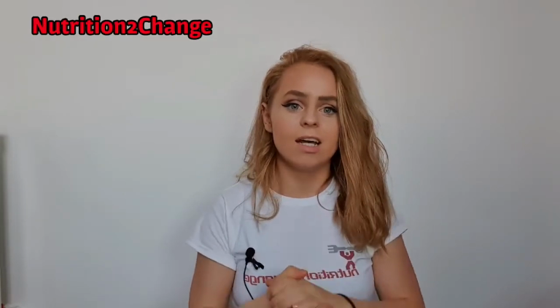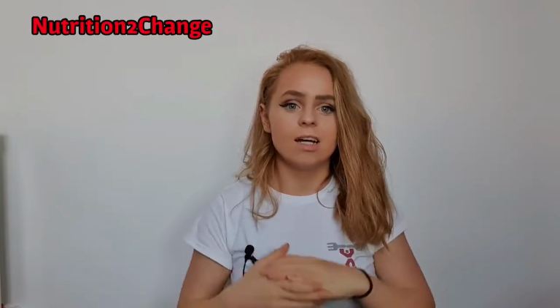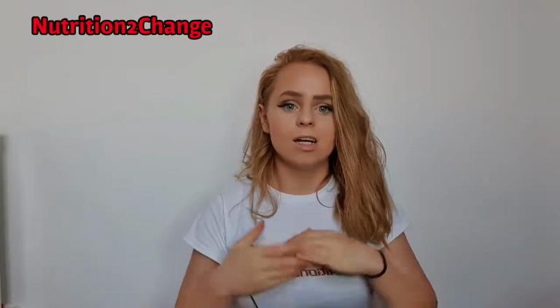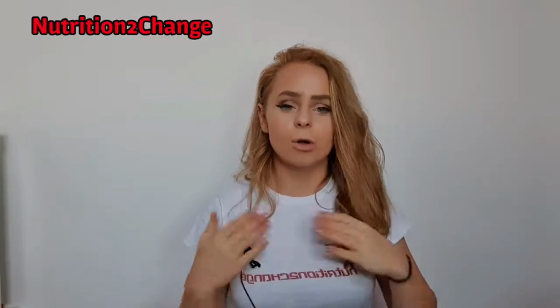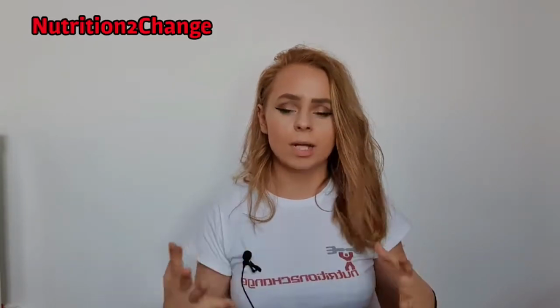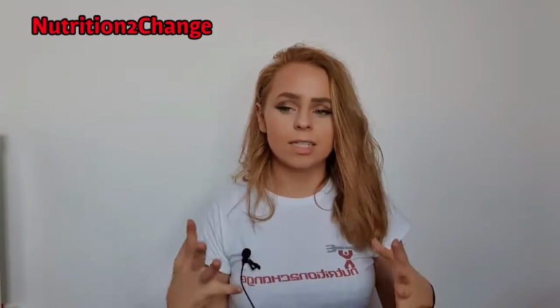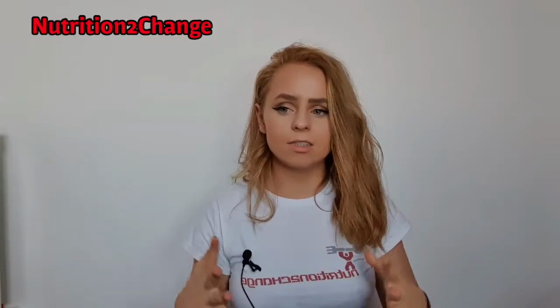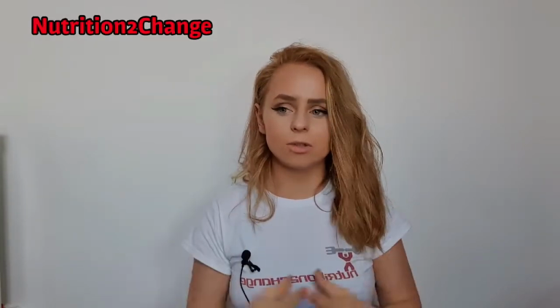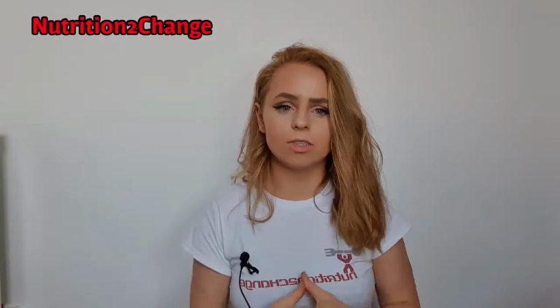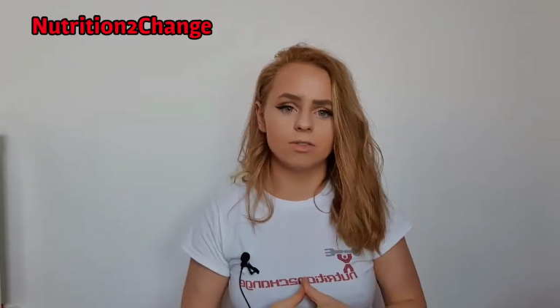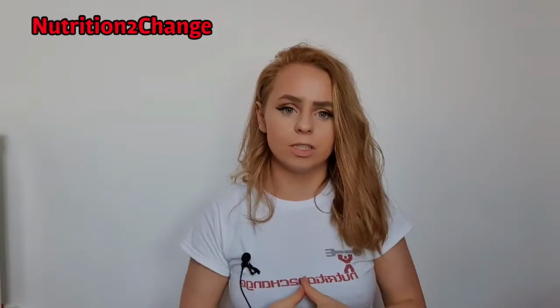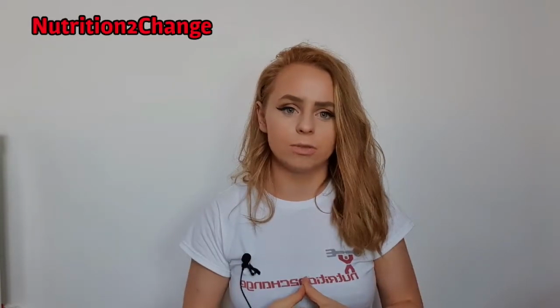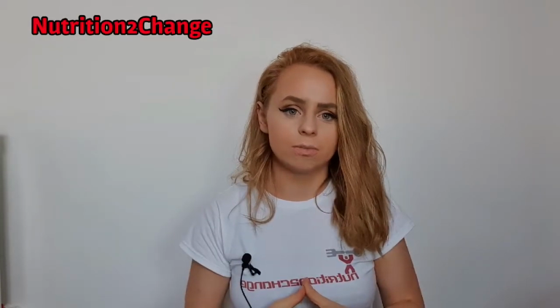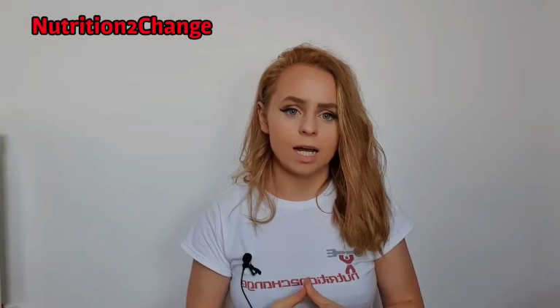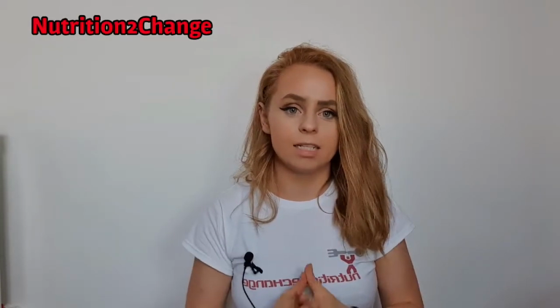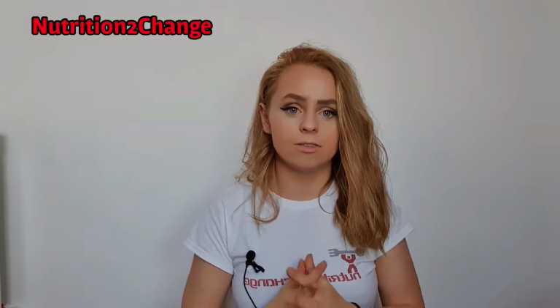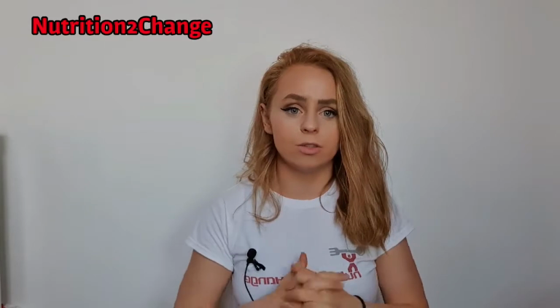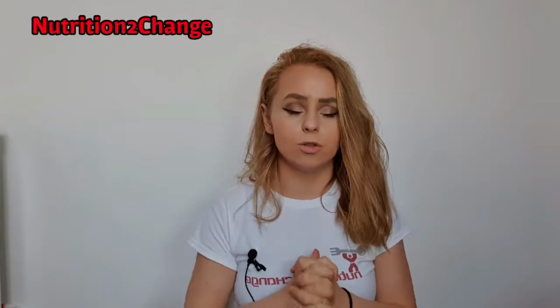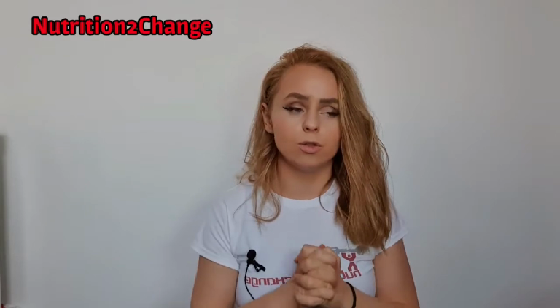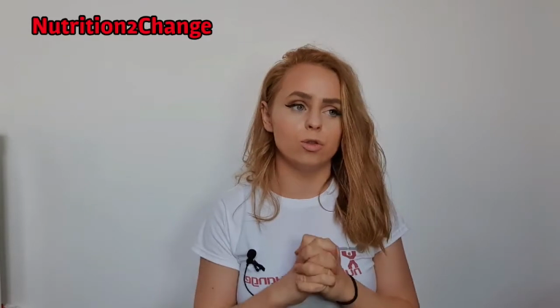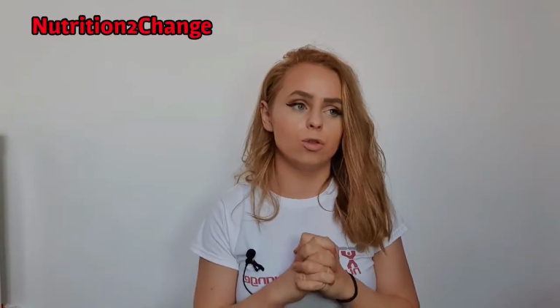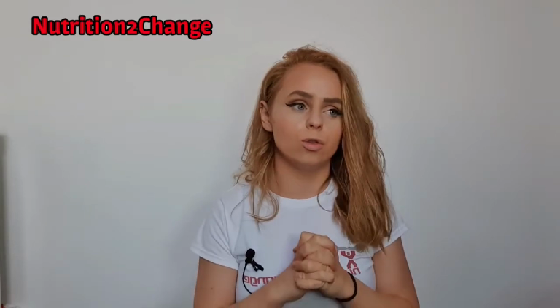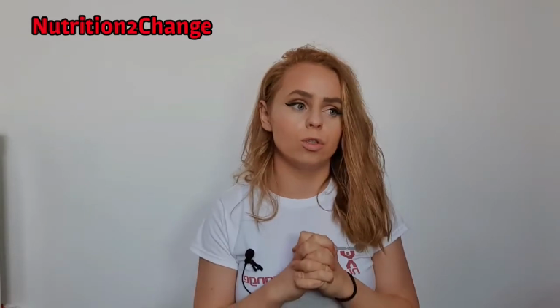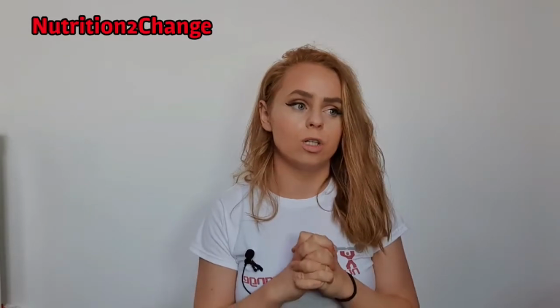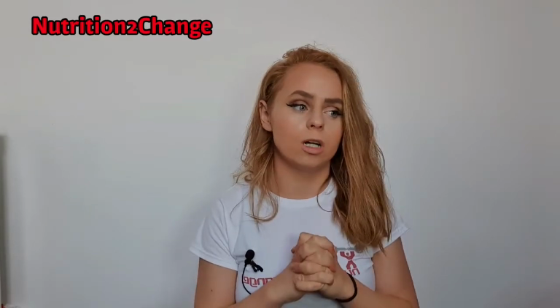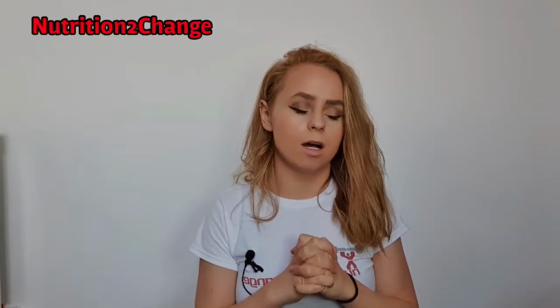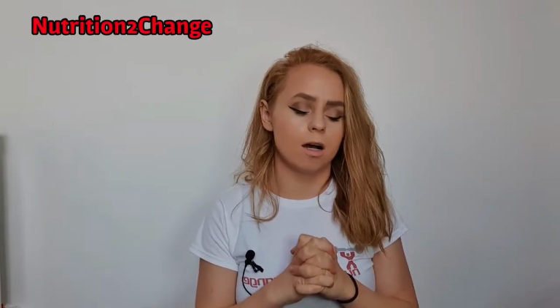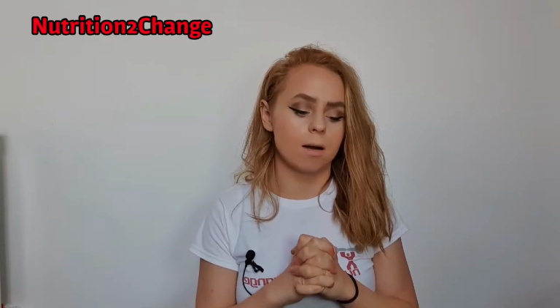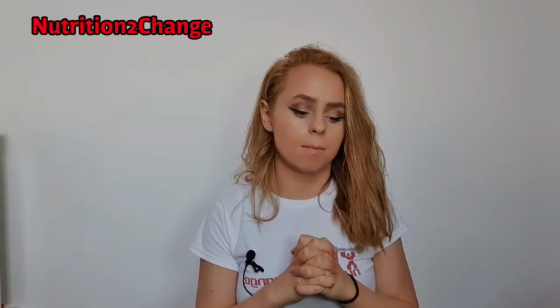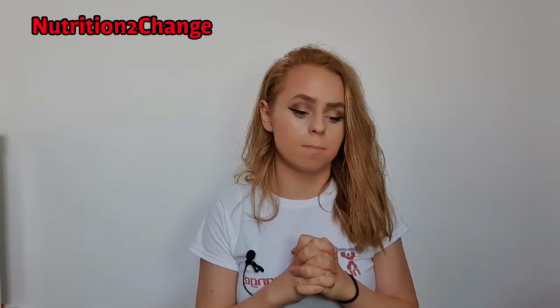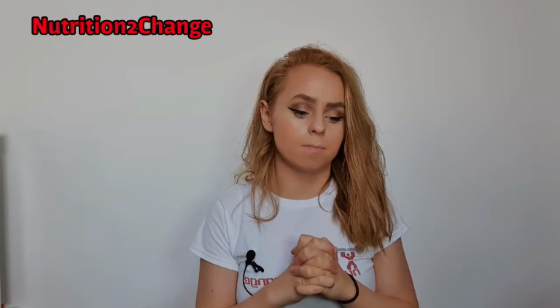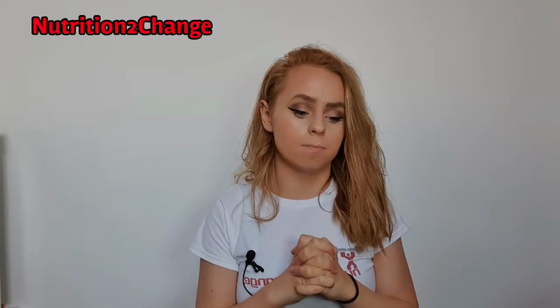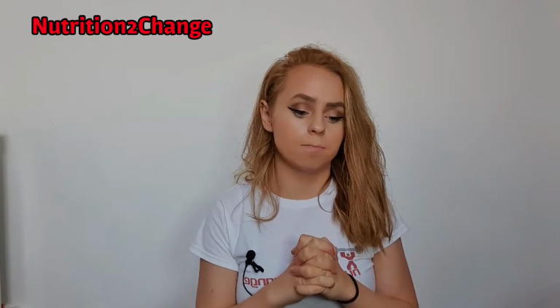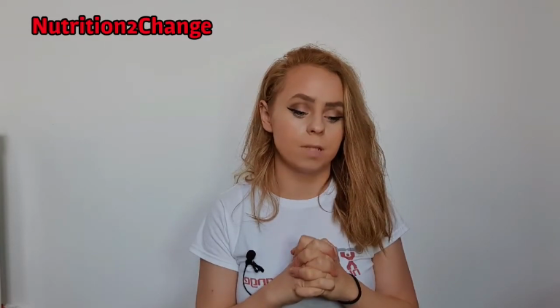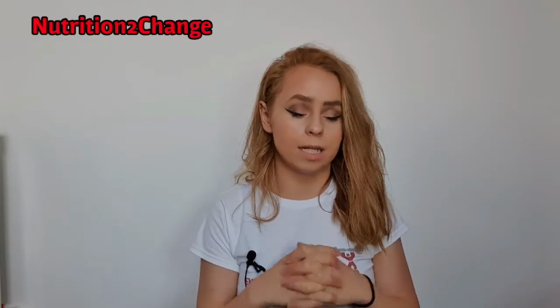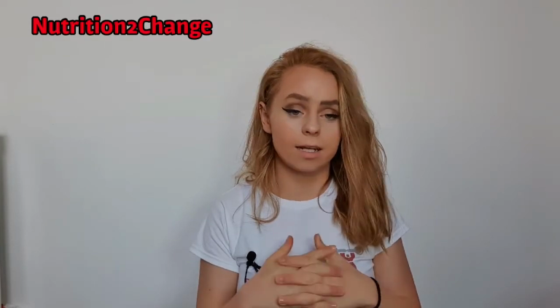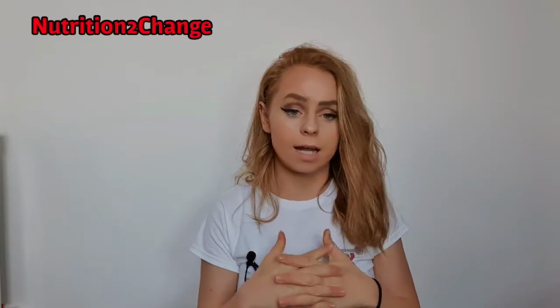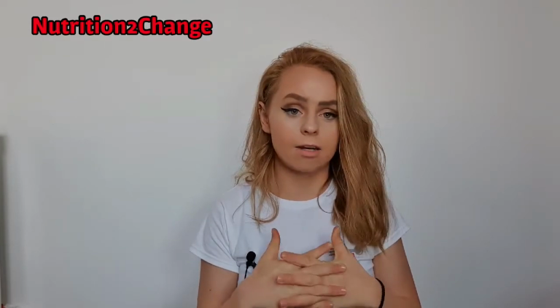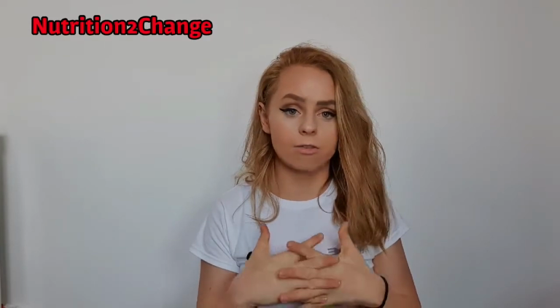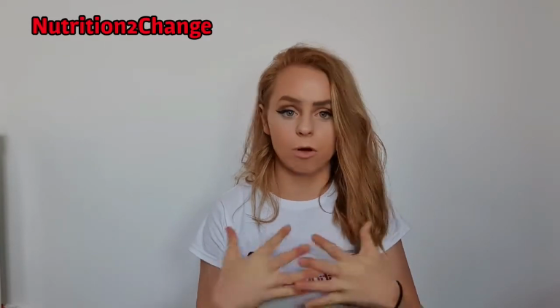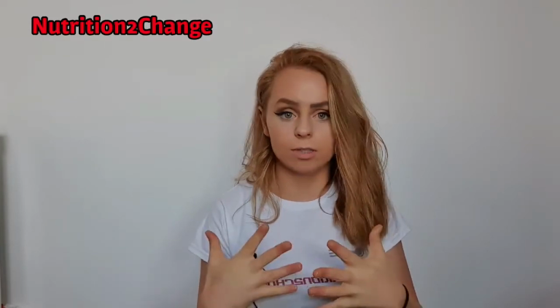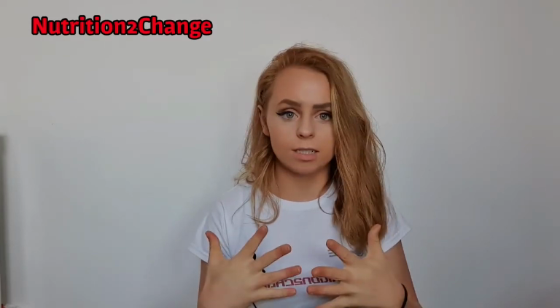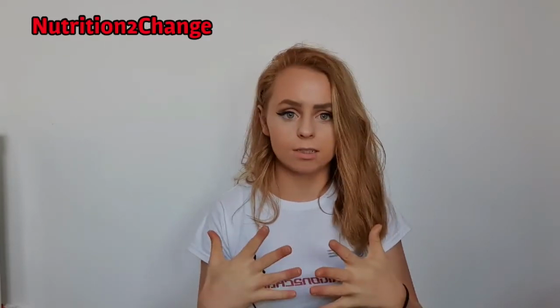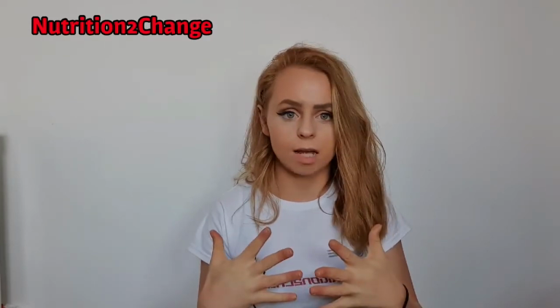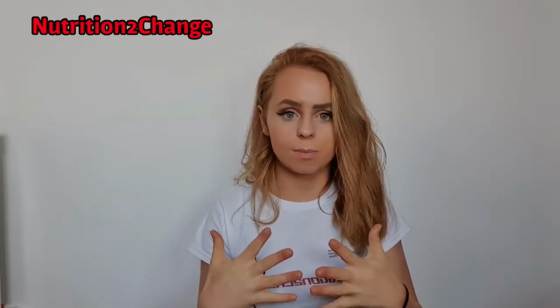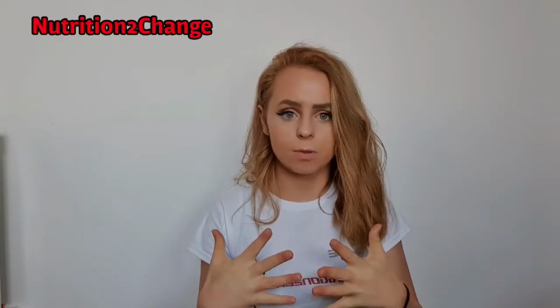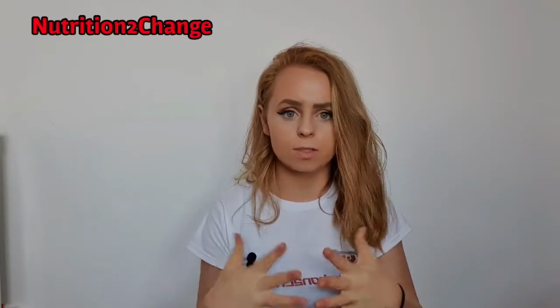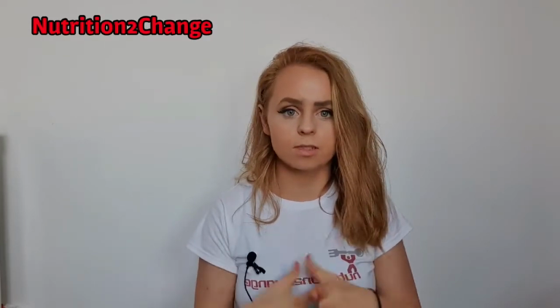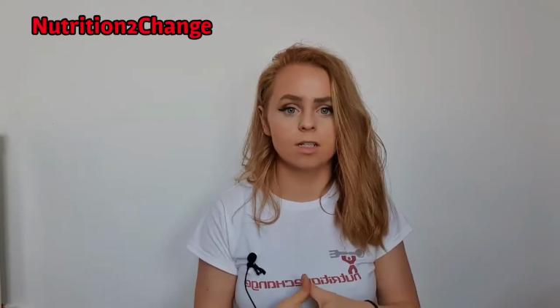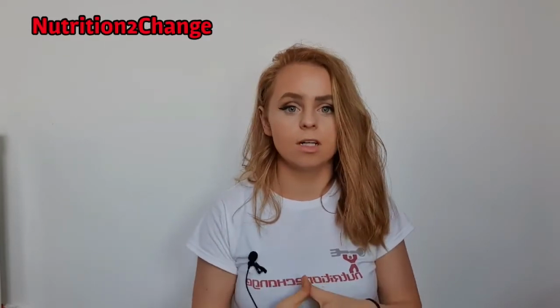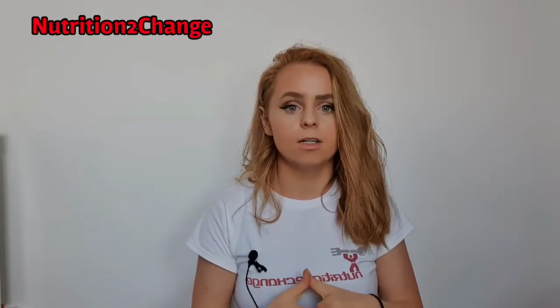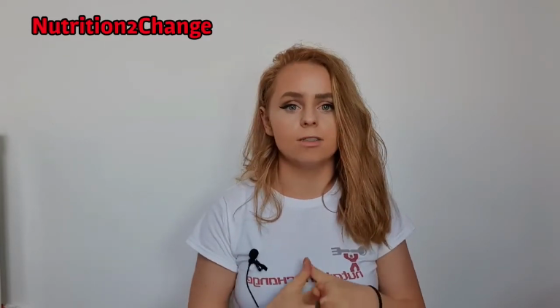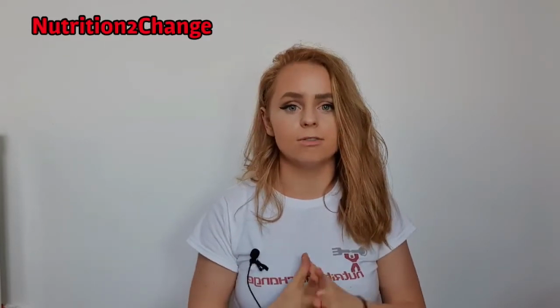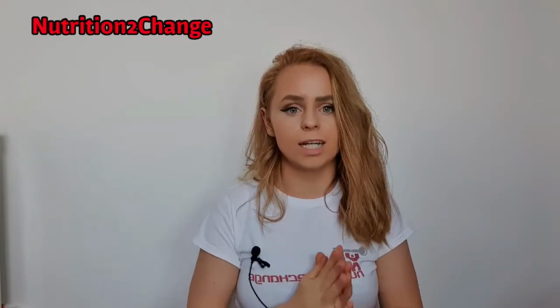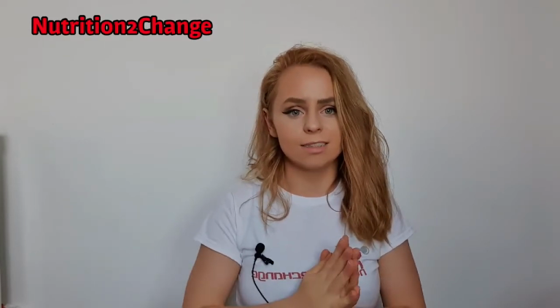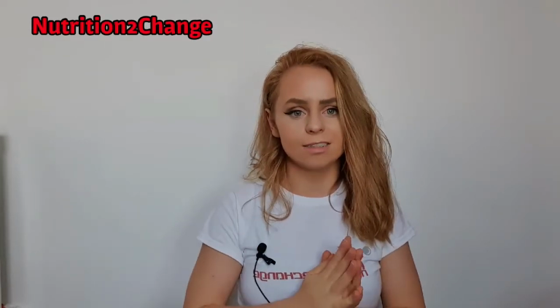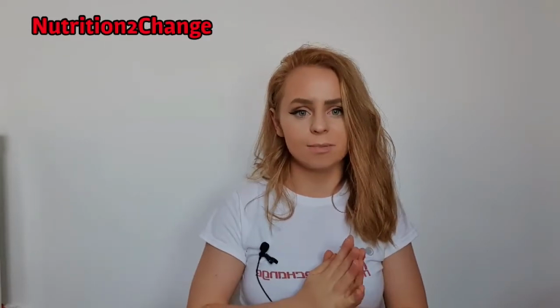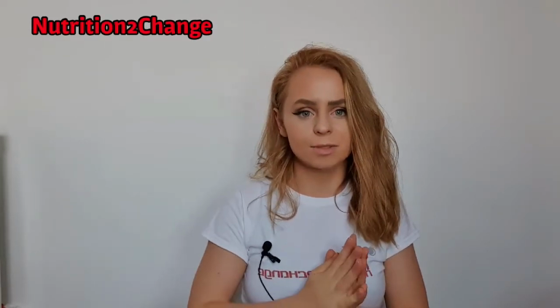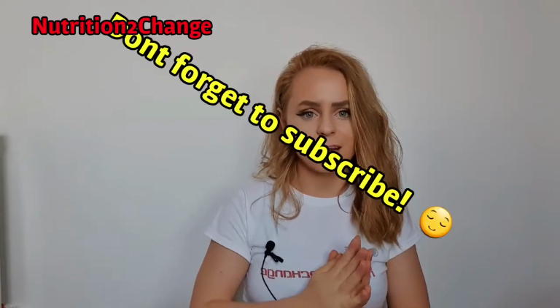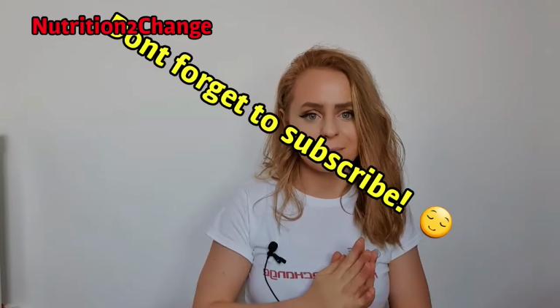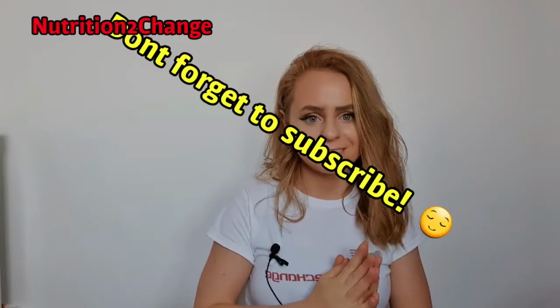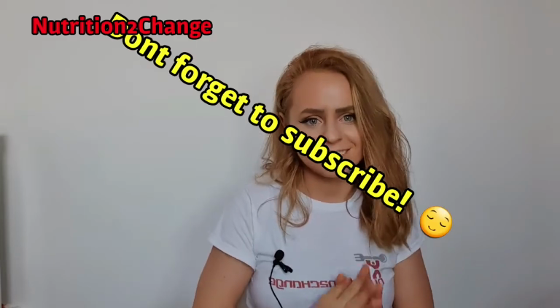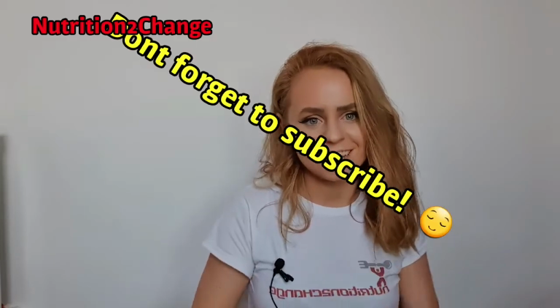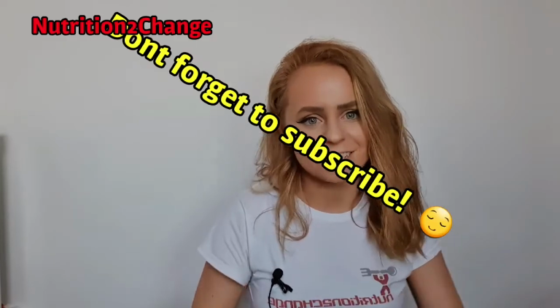I hope you guys enjoyed this video, and if you like the kind of content that I post, don't forget to subscribe. Thanks.